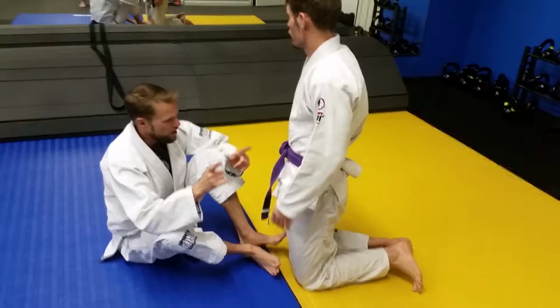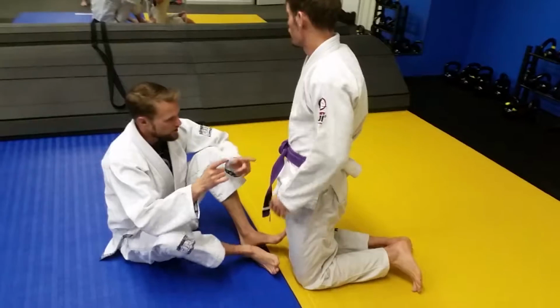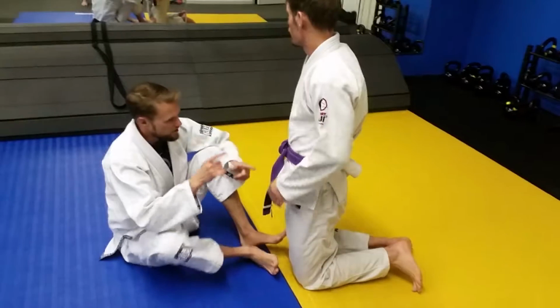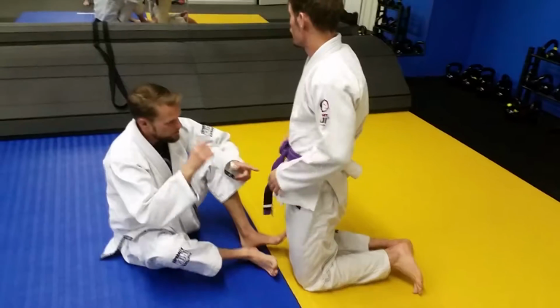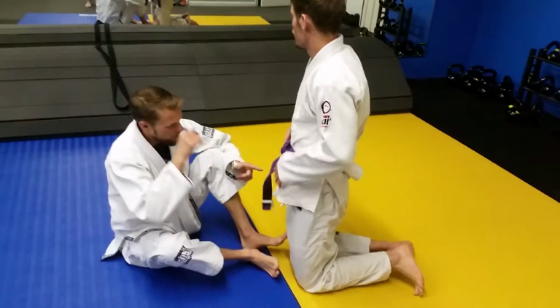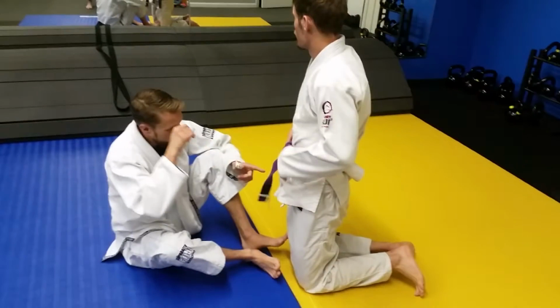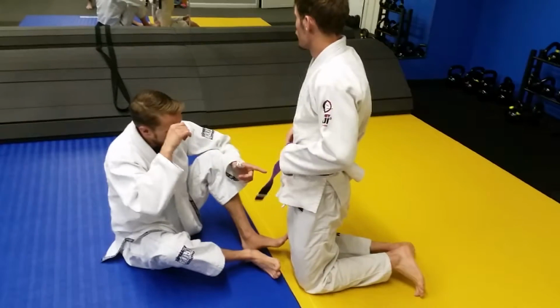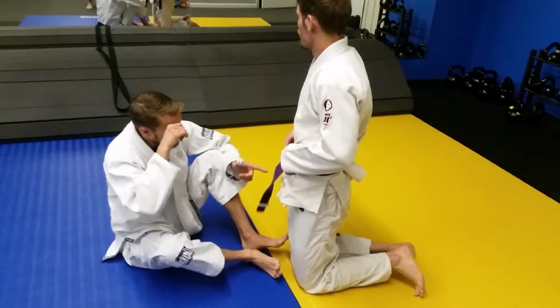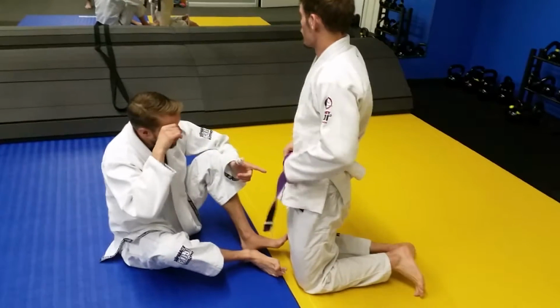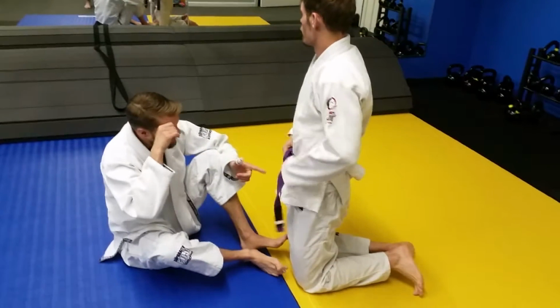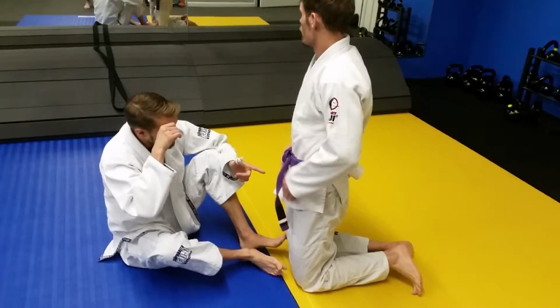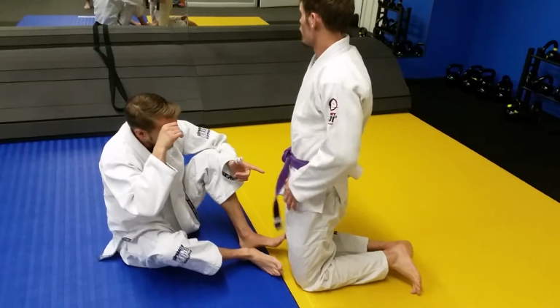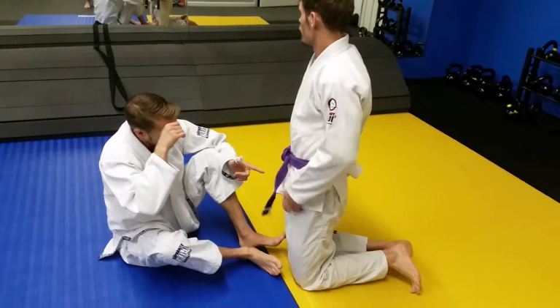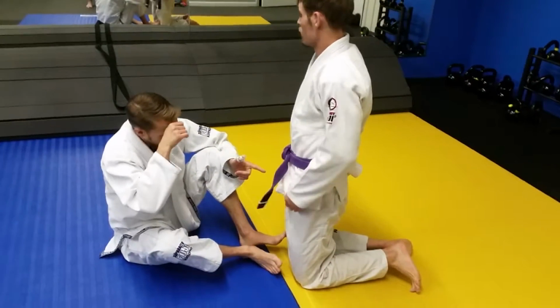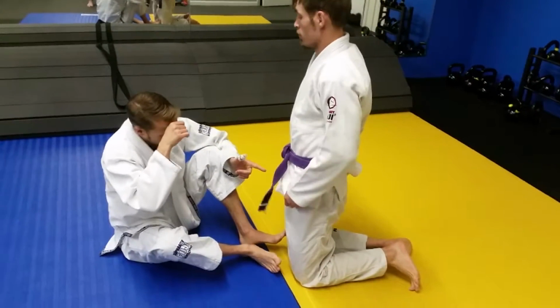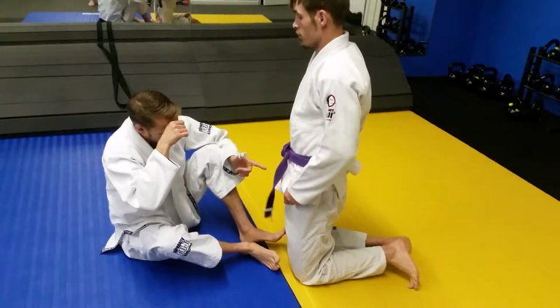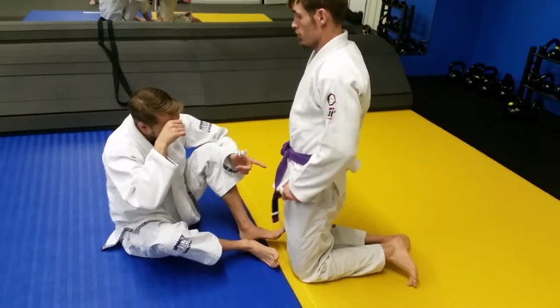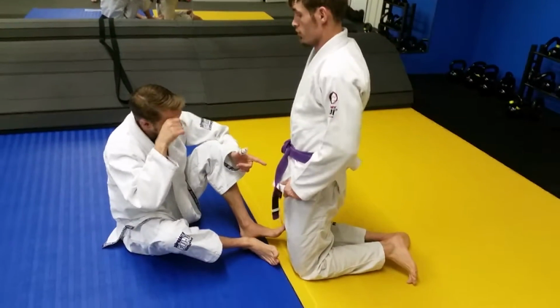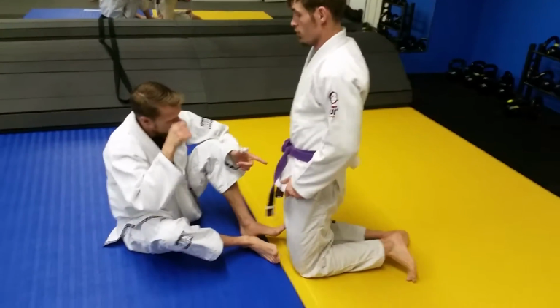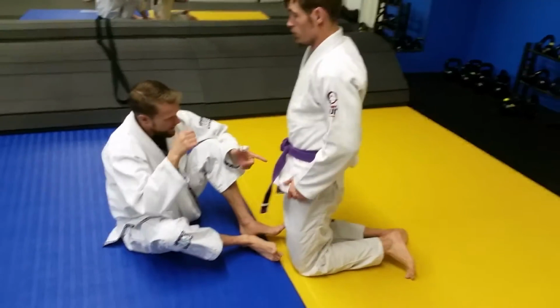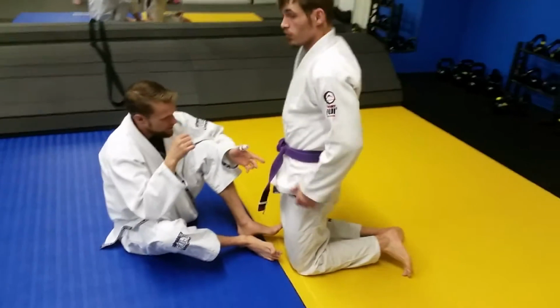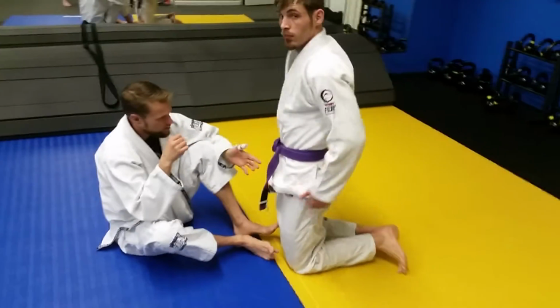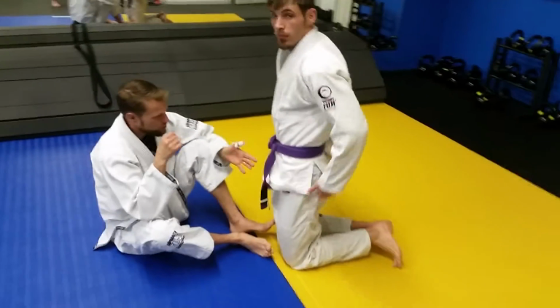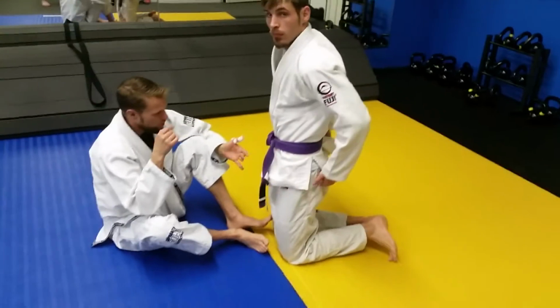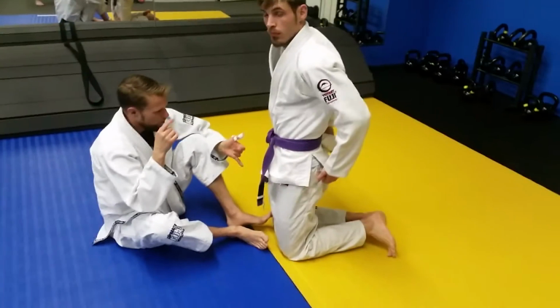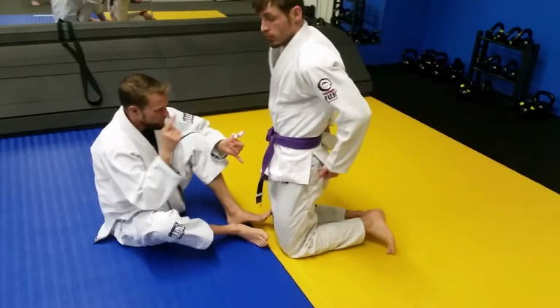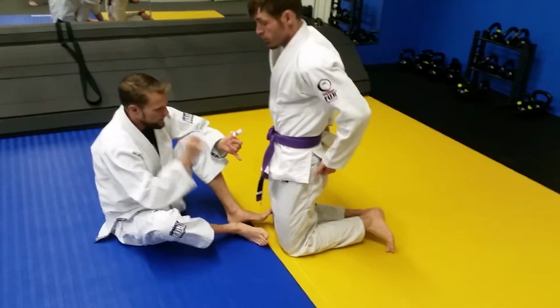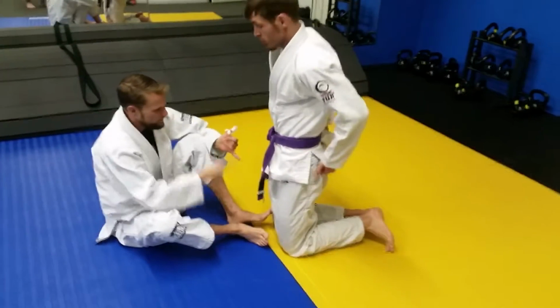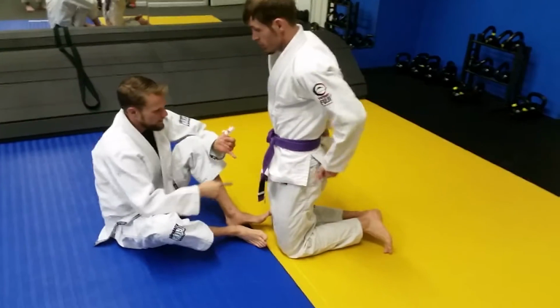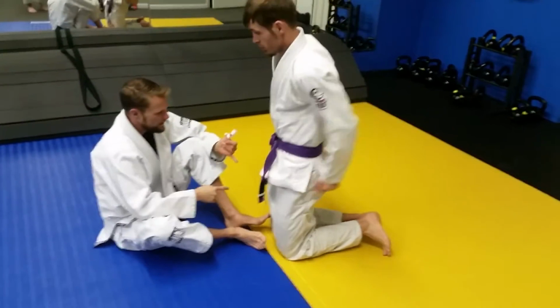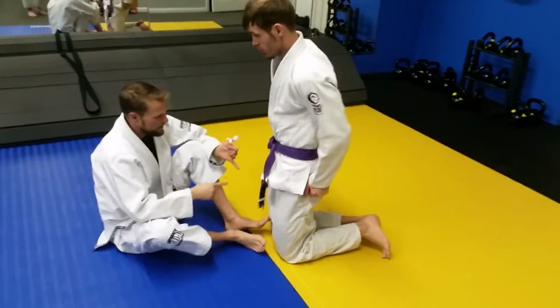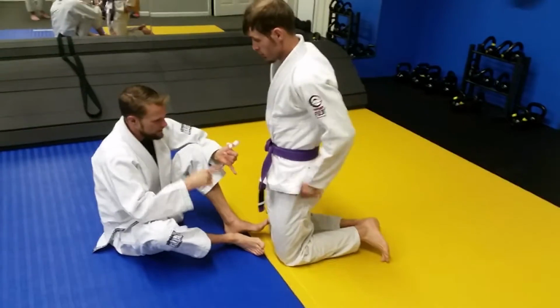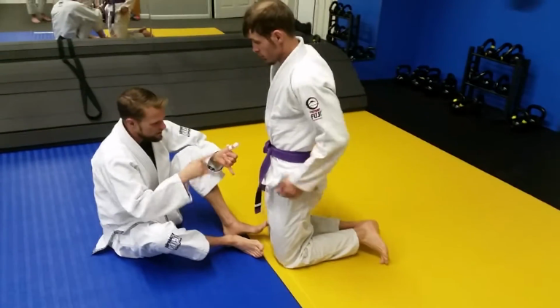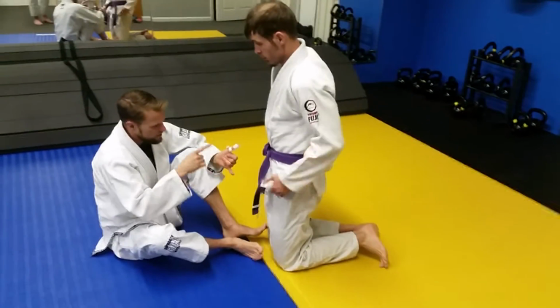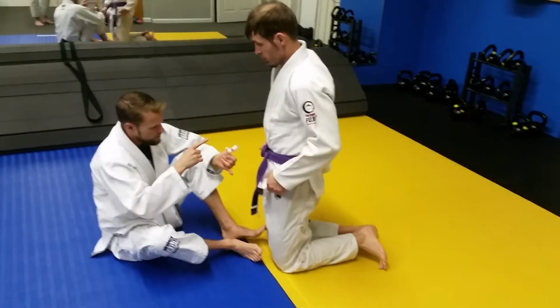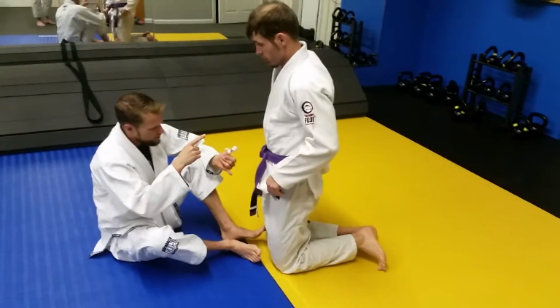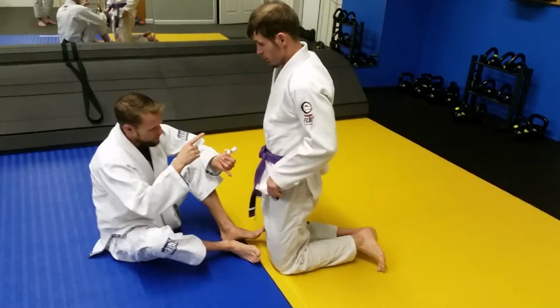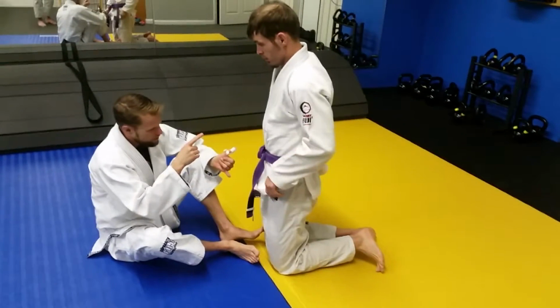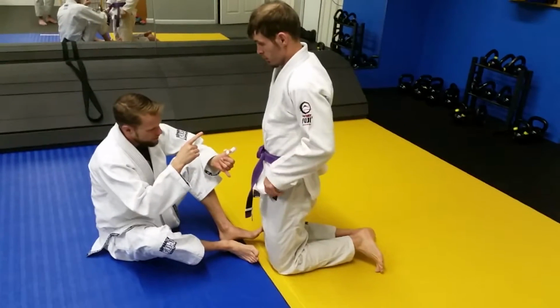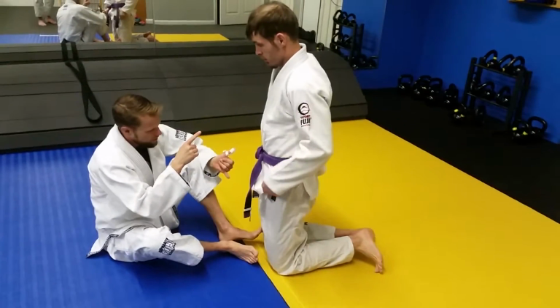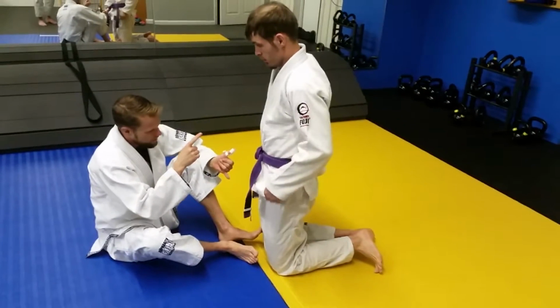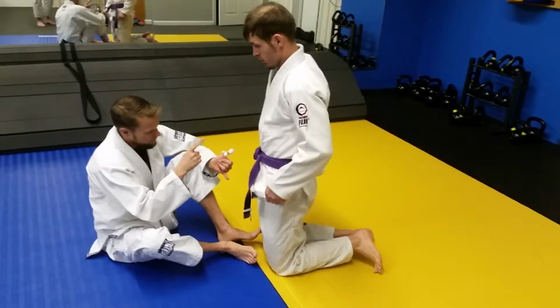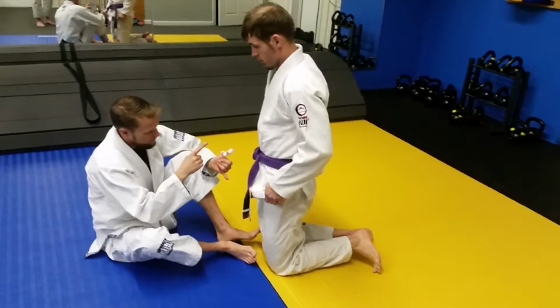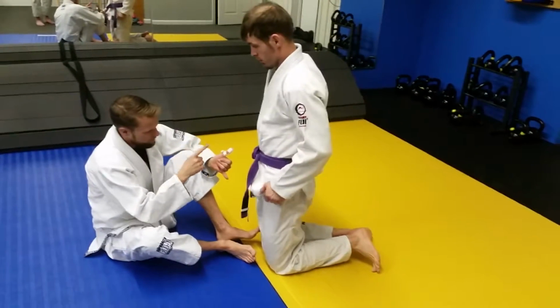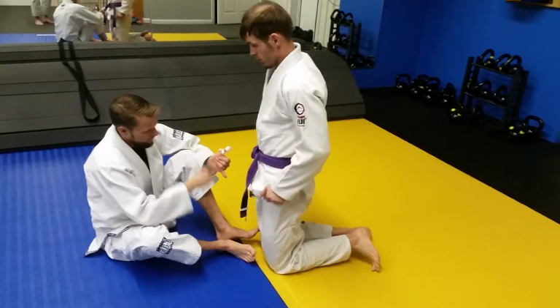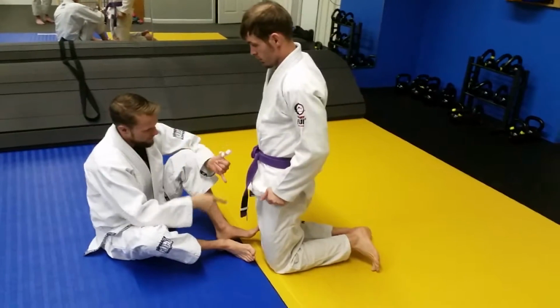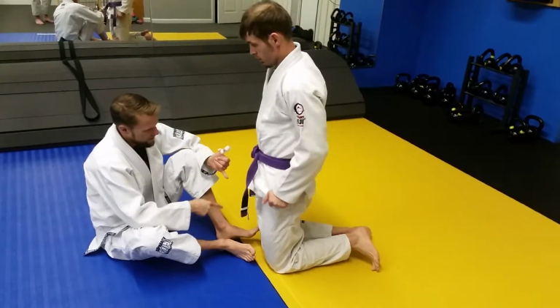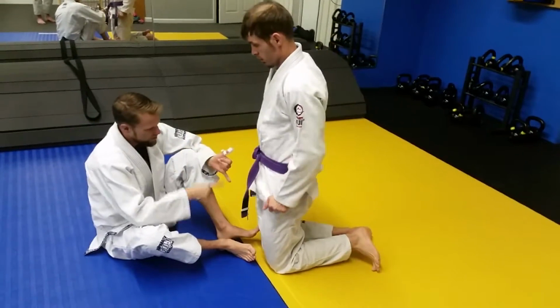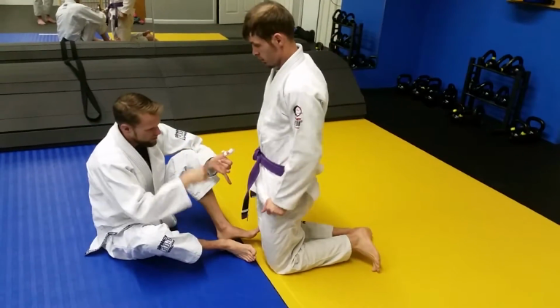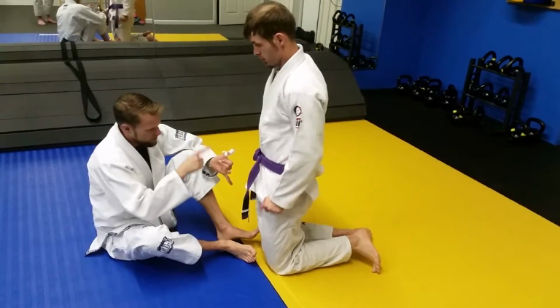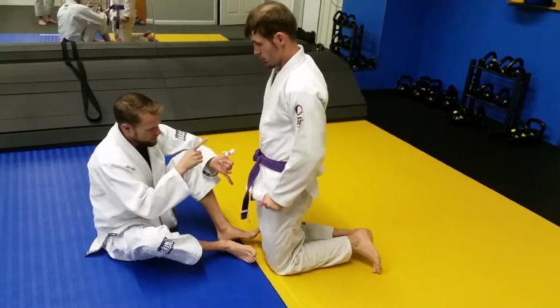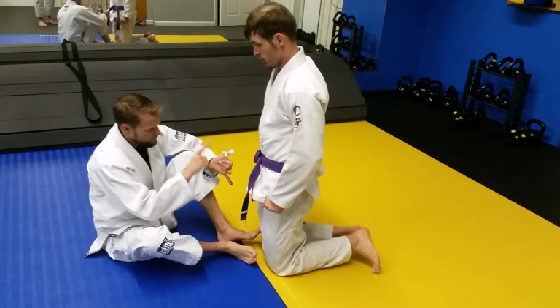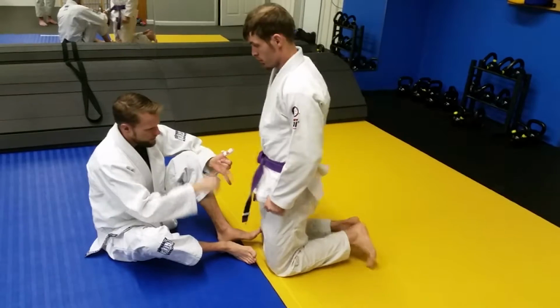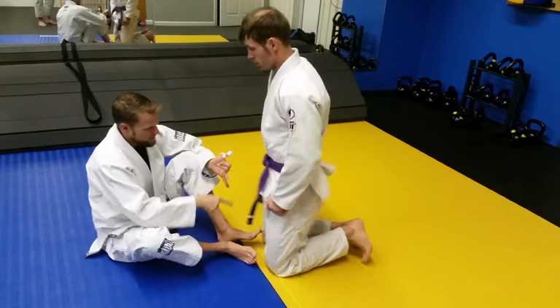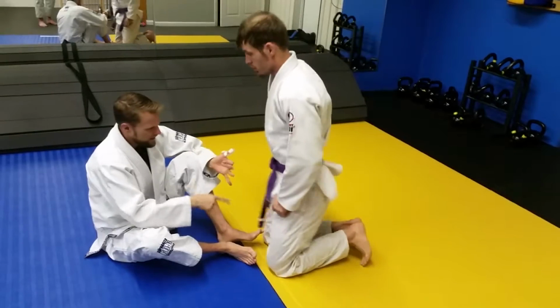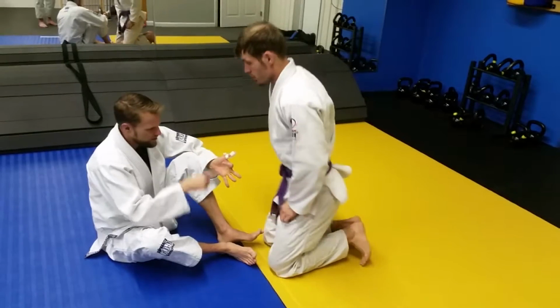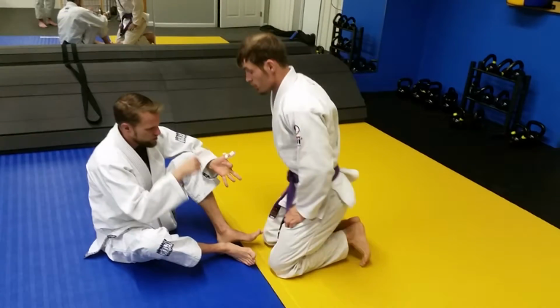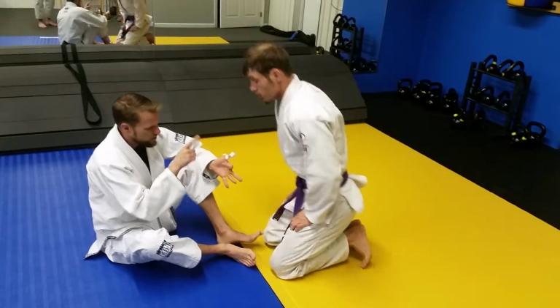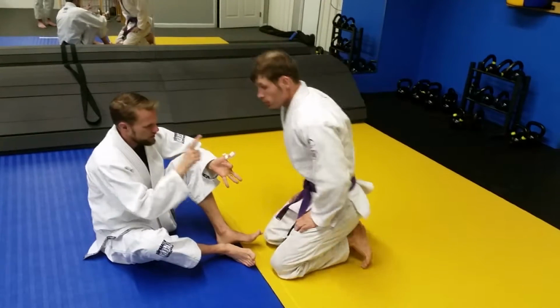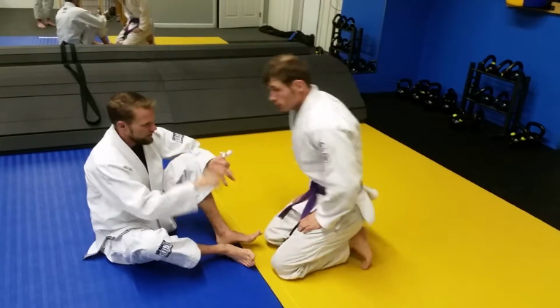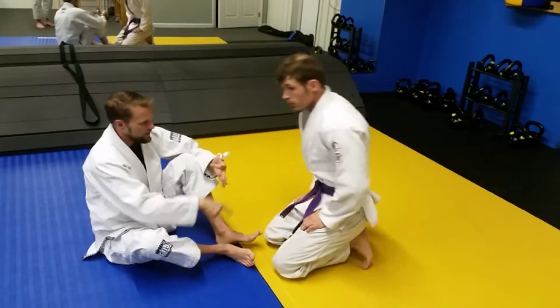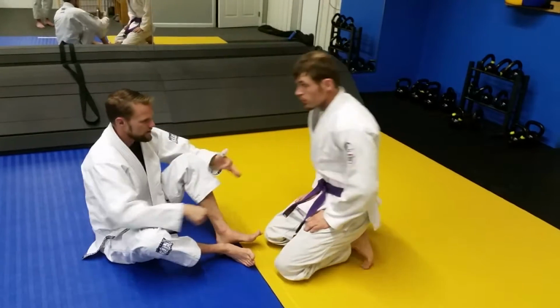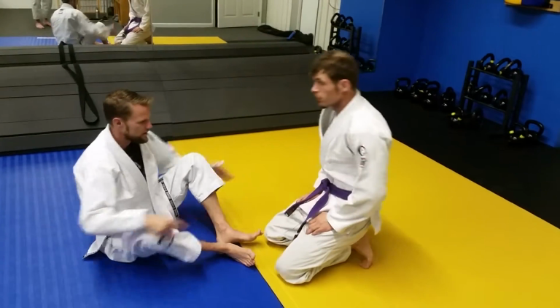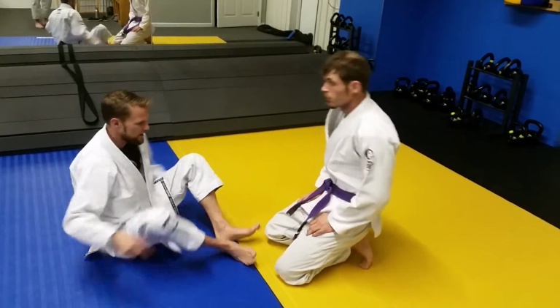Private class on side control. PPE: prevention, protection, escape.